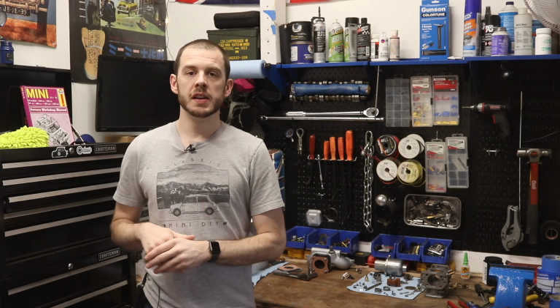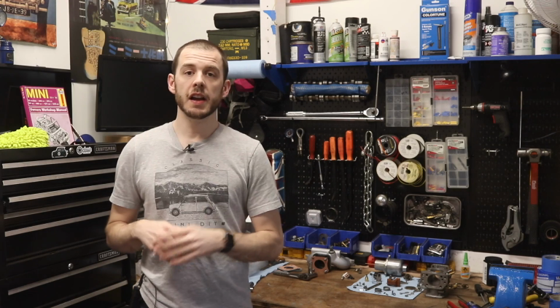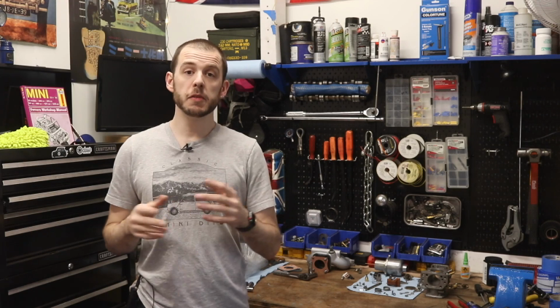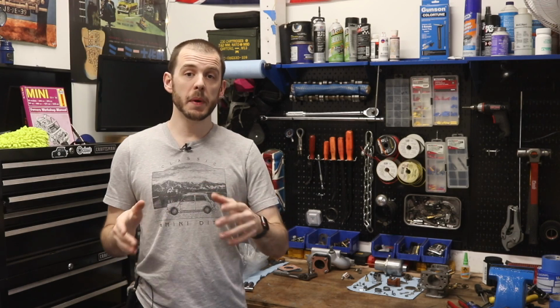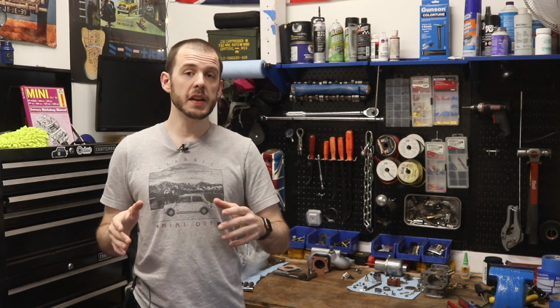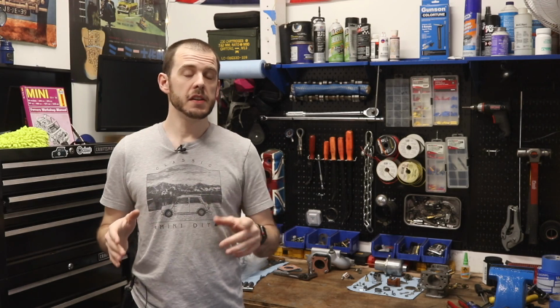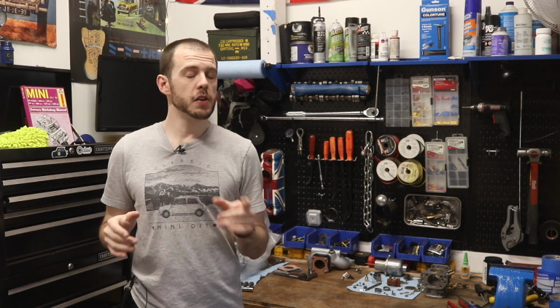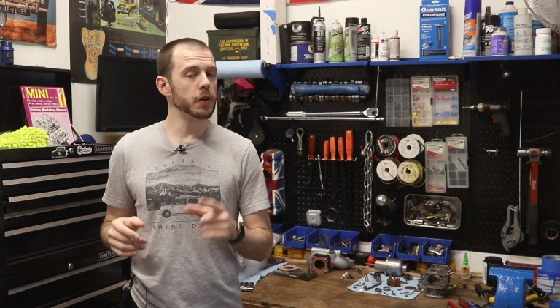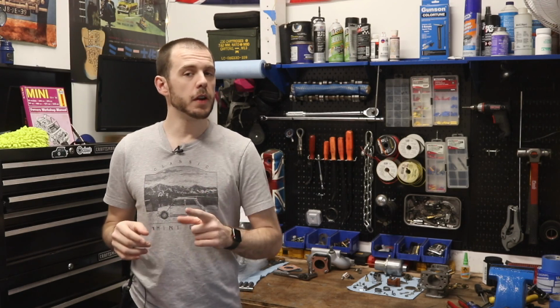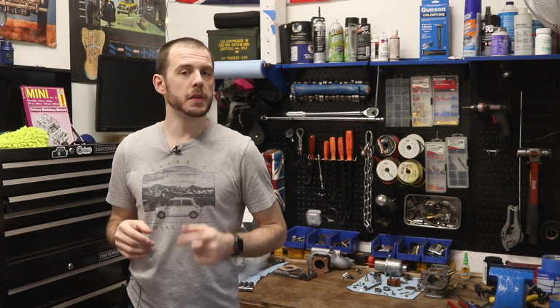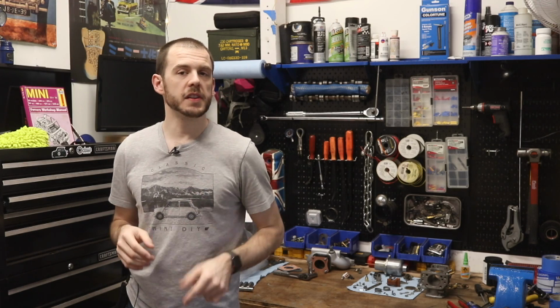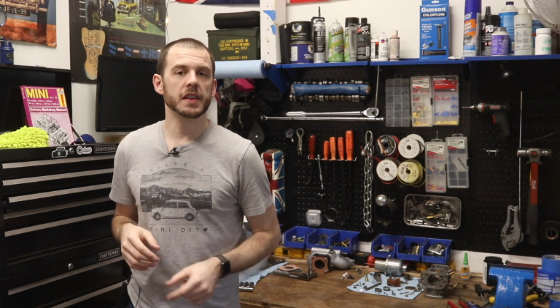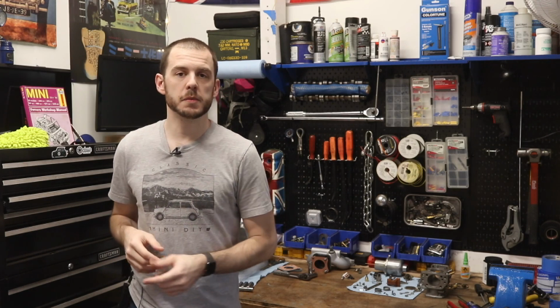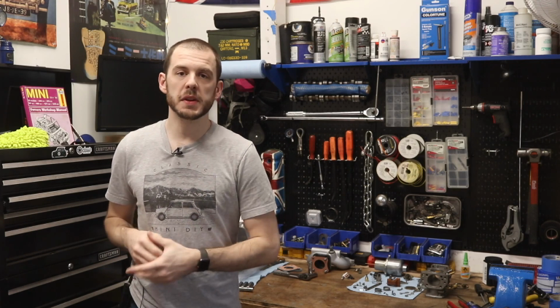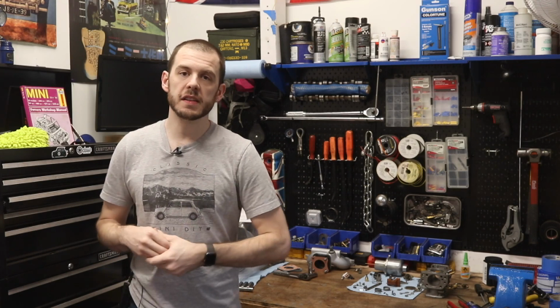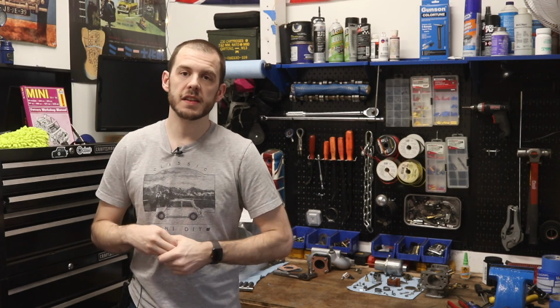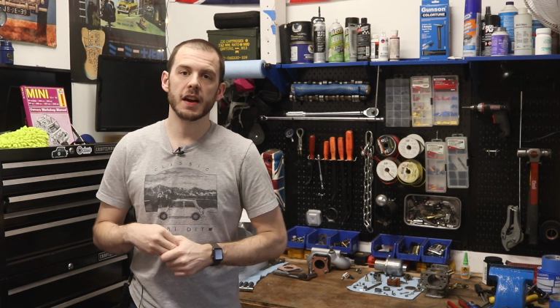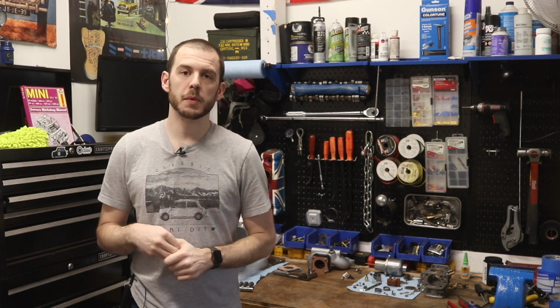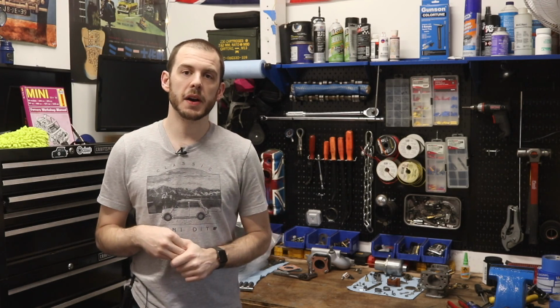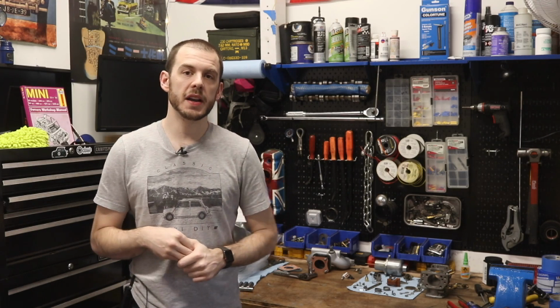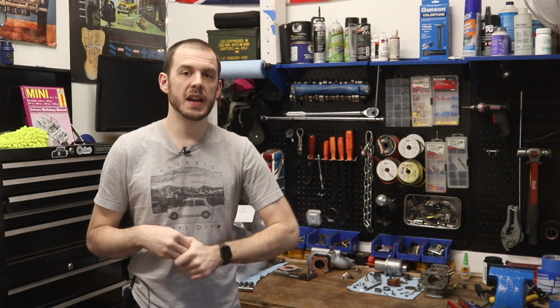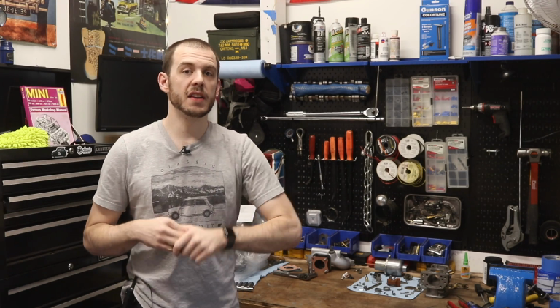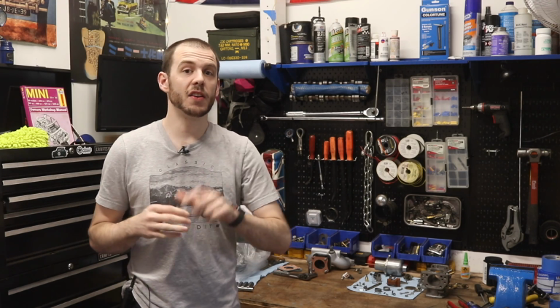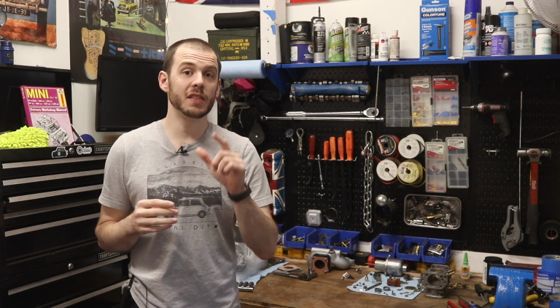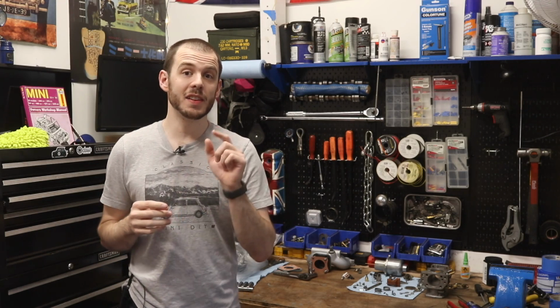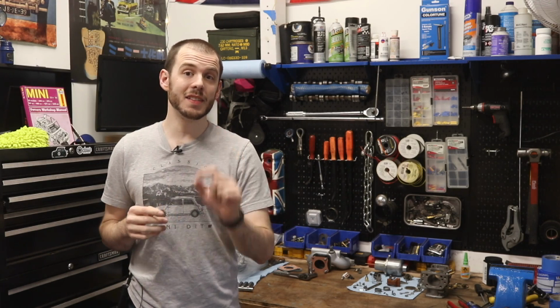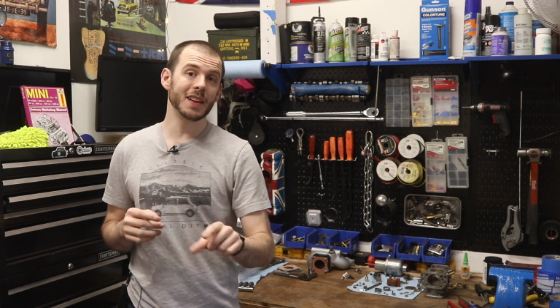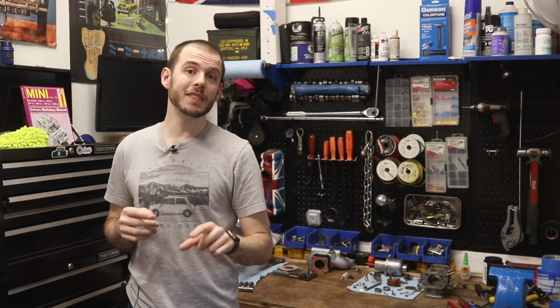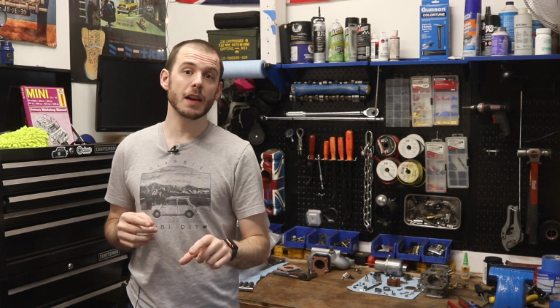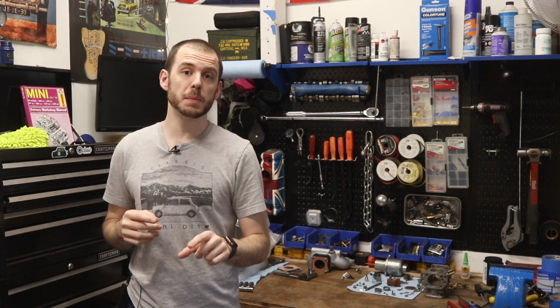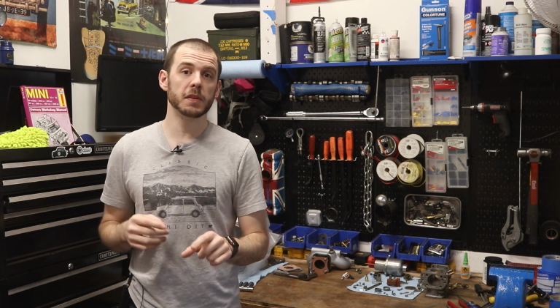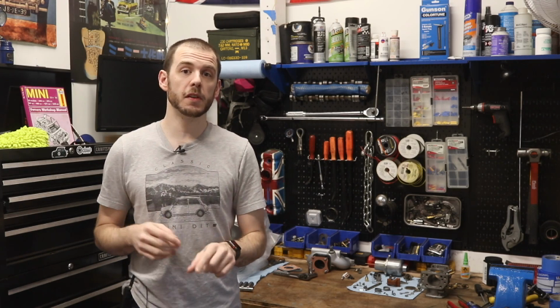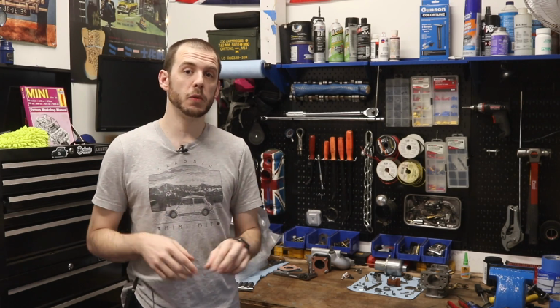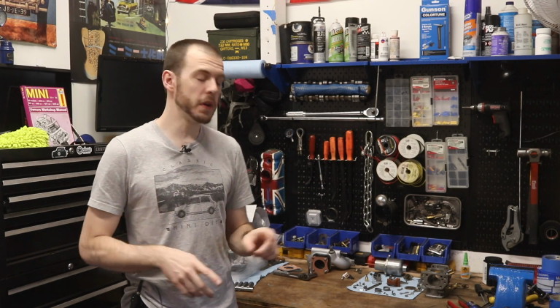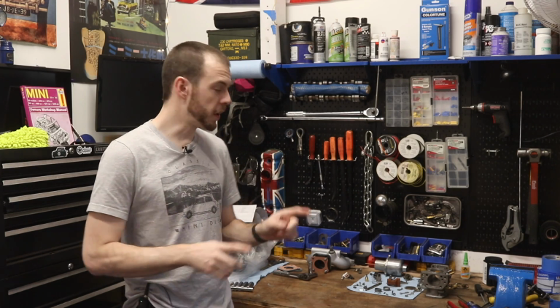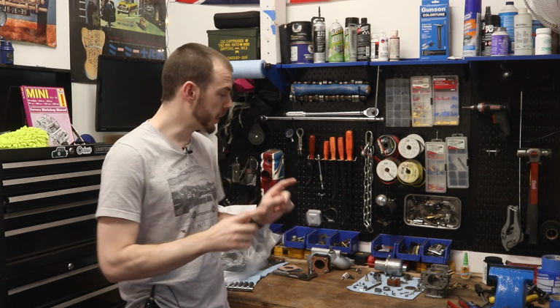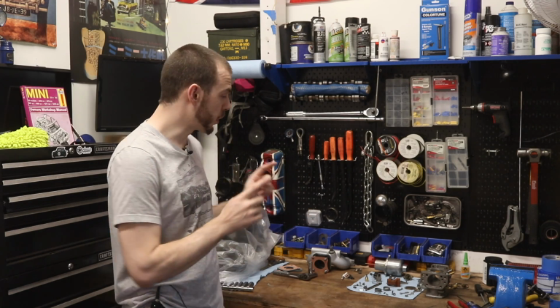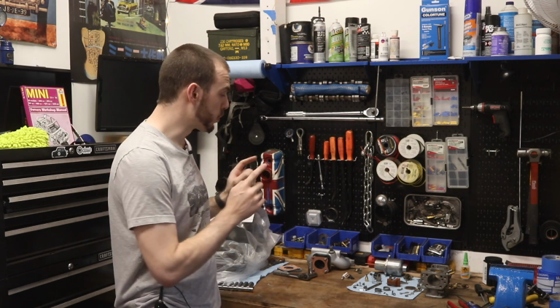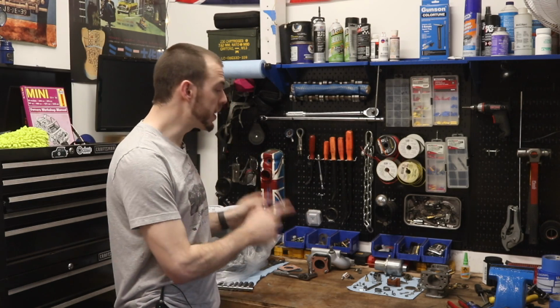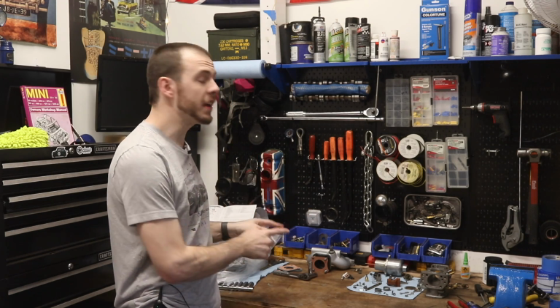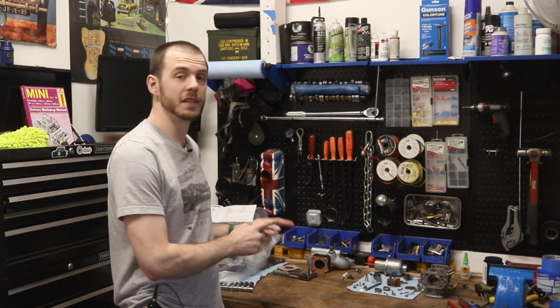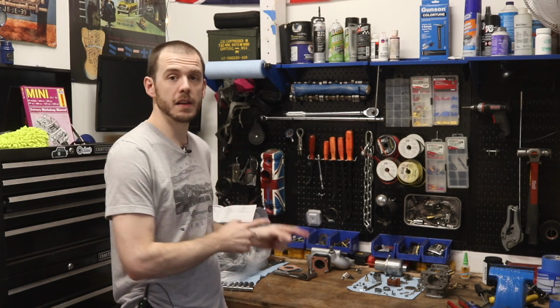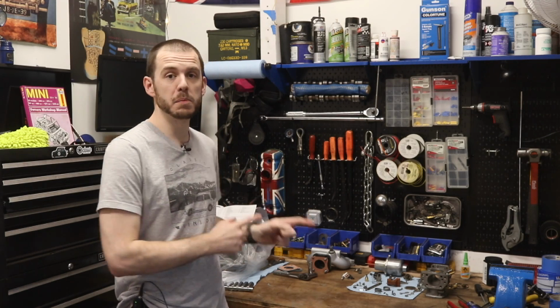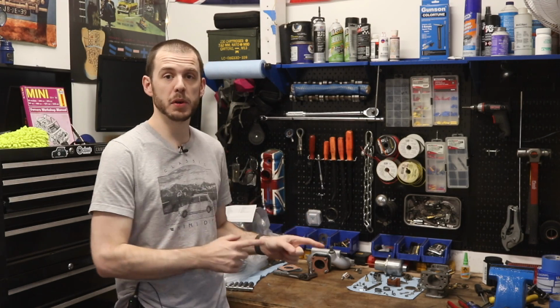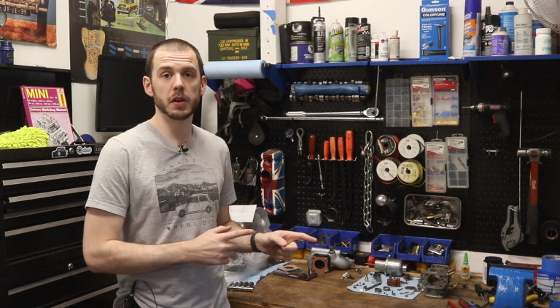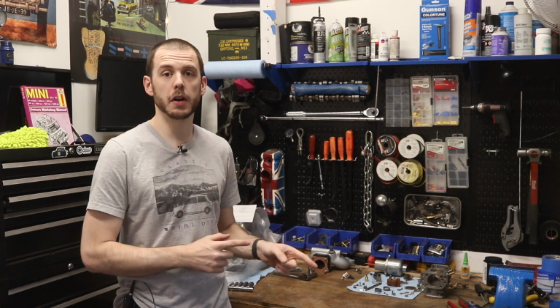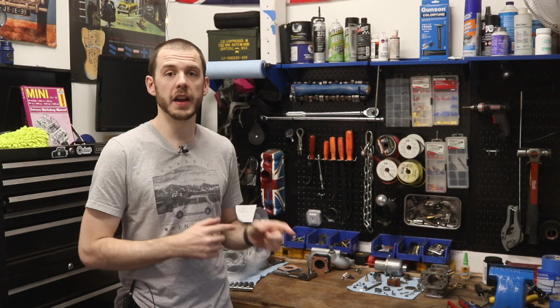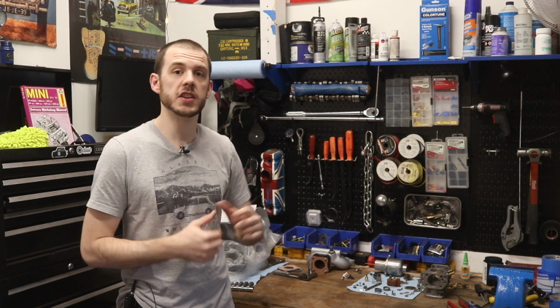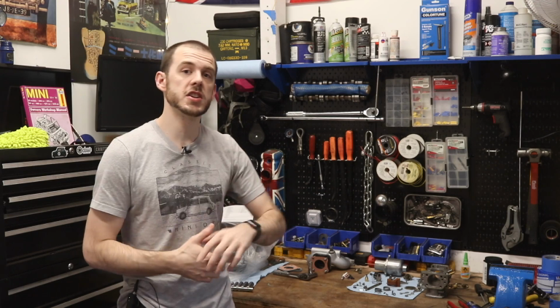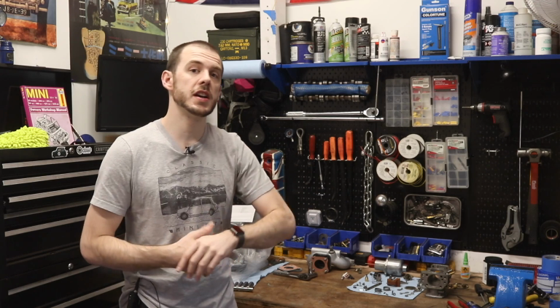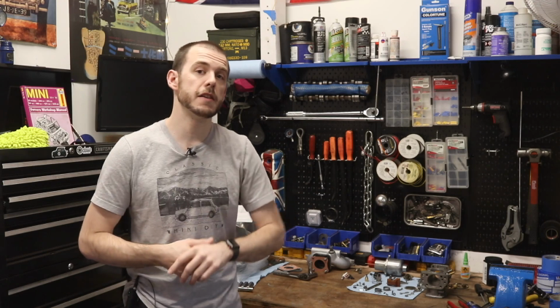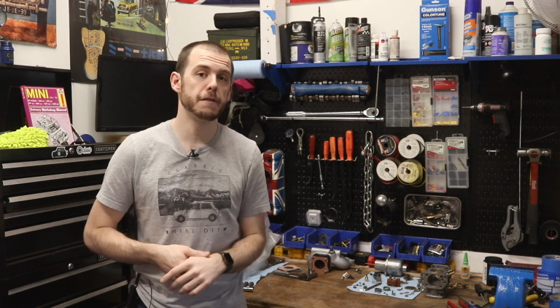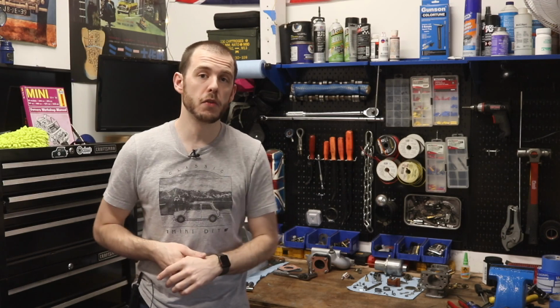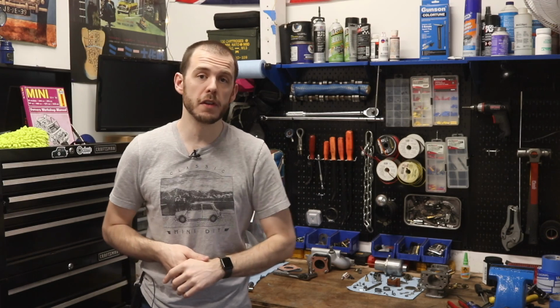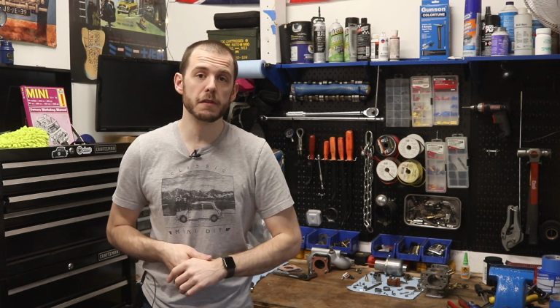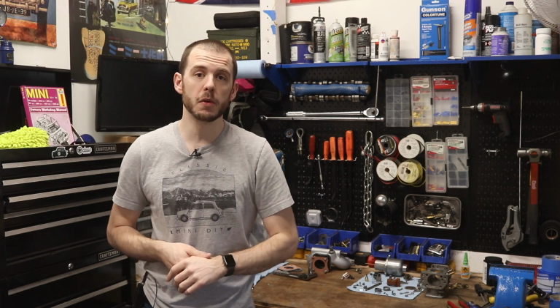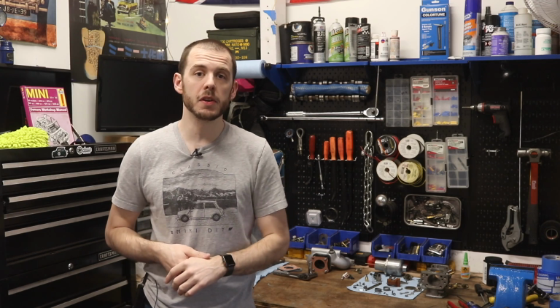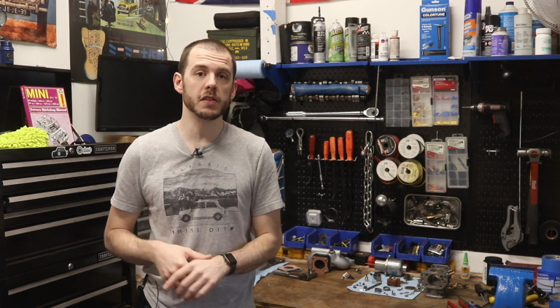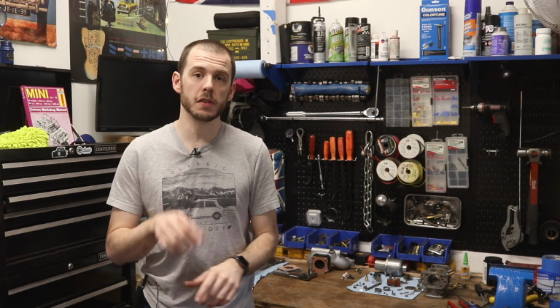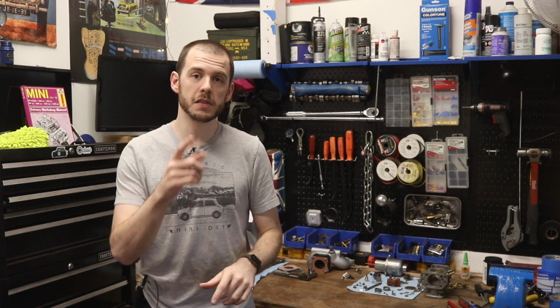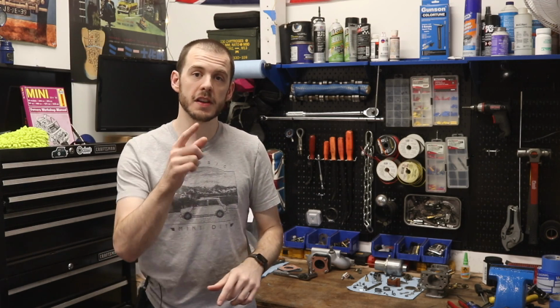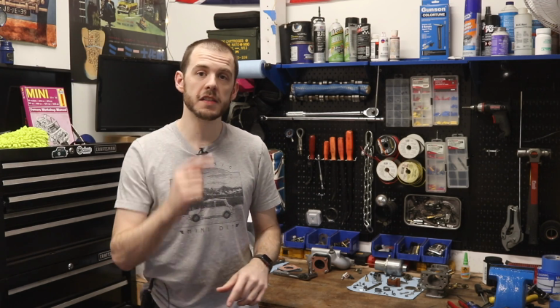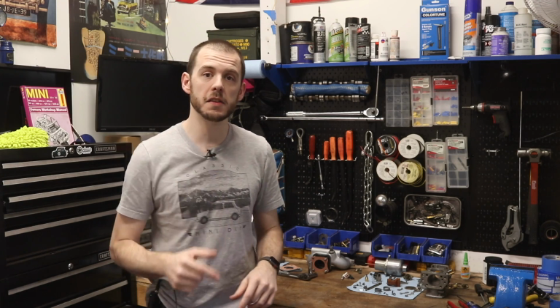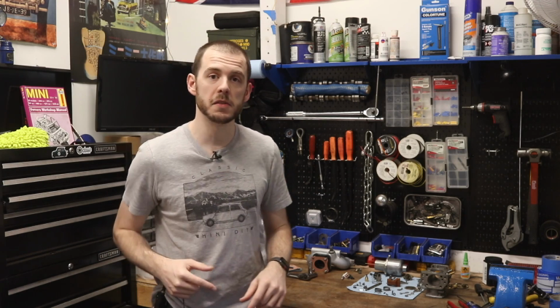Hey everybody, Cole here with Classic Mini DIY and on today's episode we are going to reassemble our HIF 44, so stay tuned.